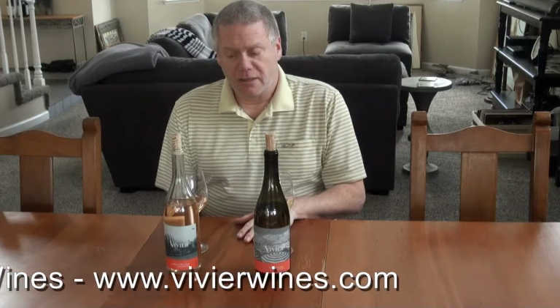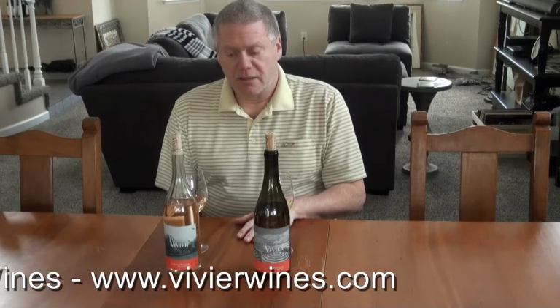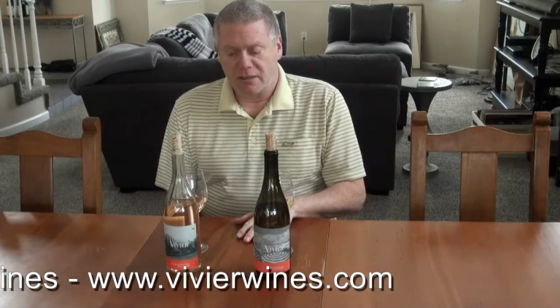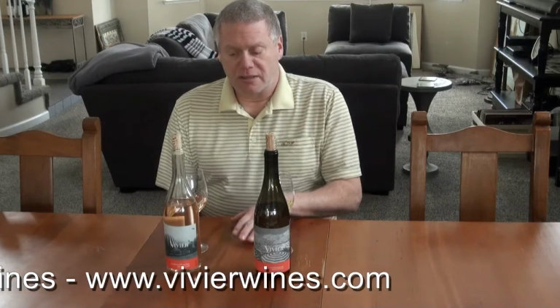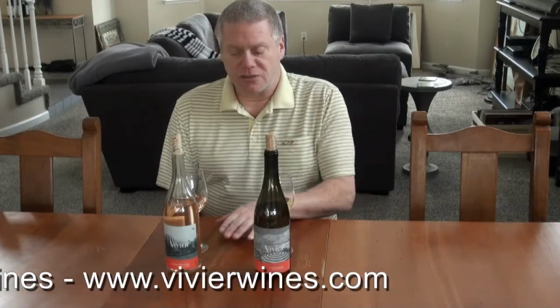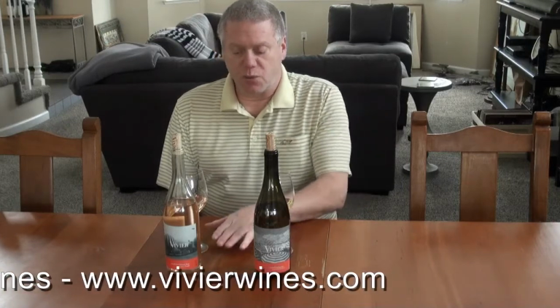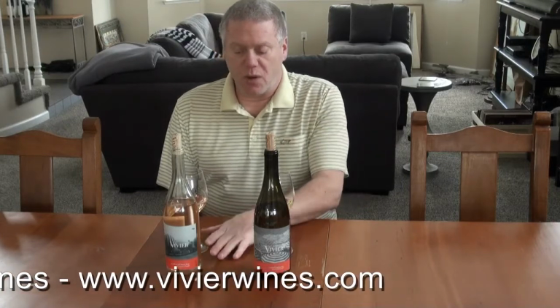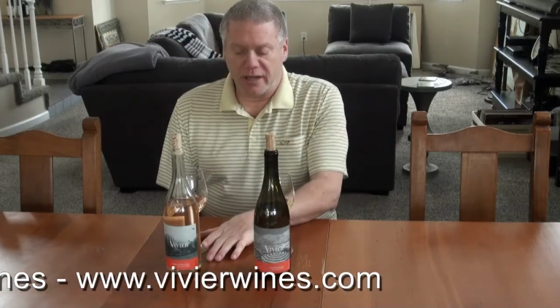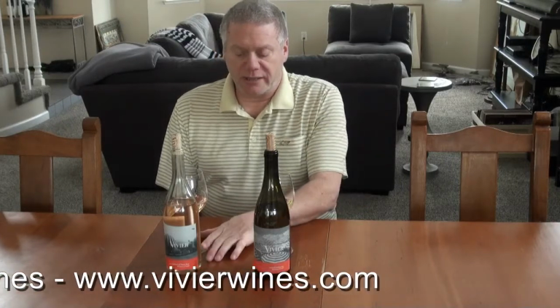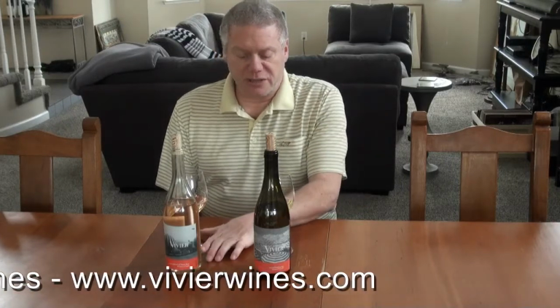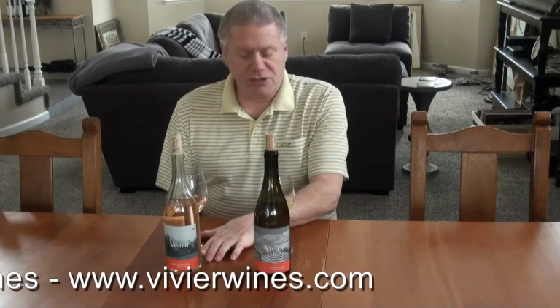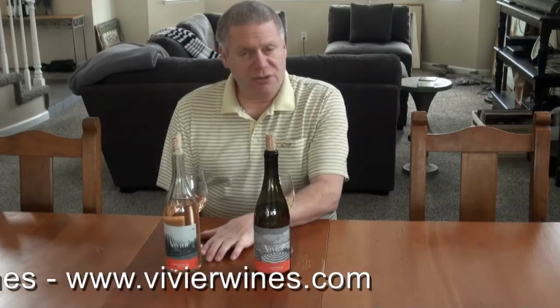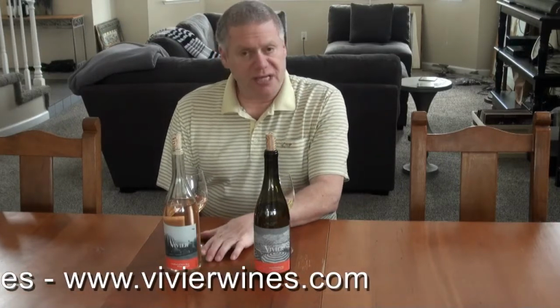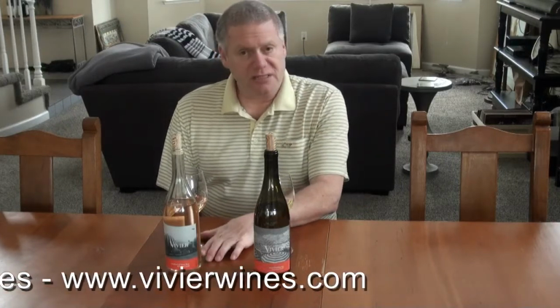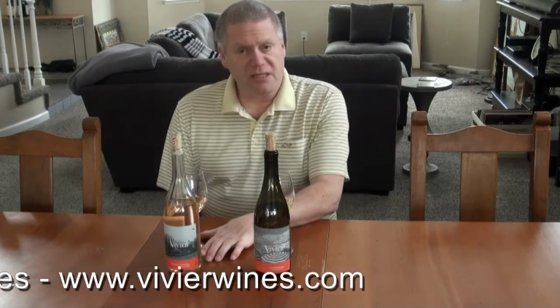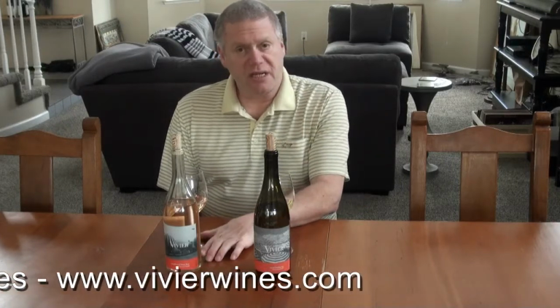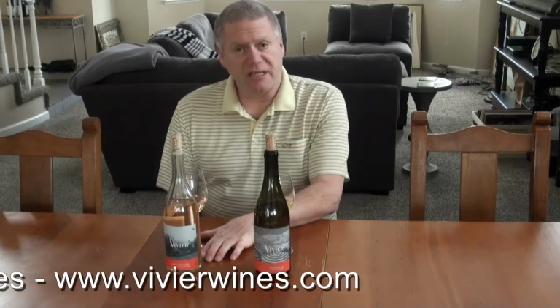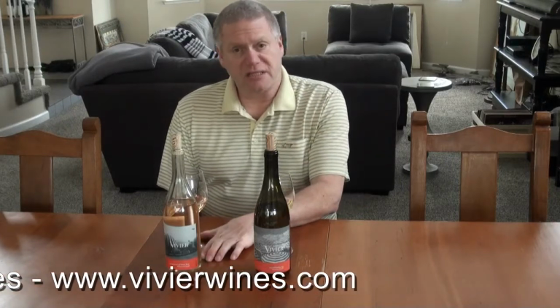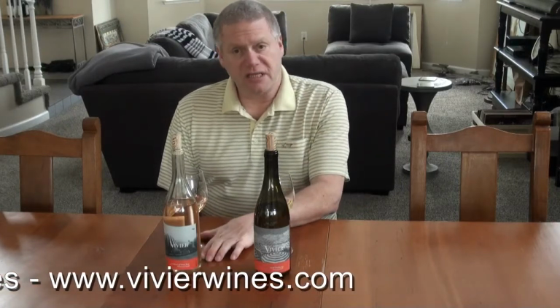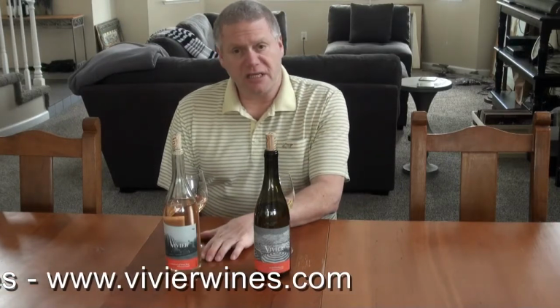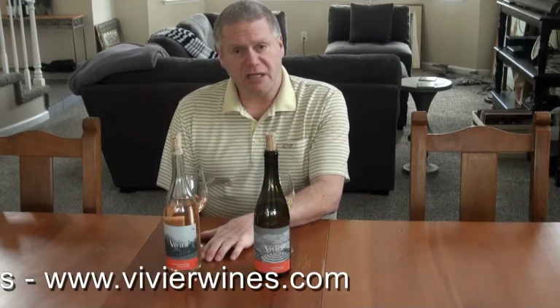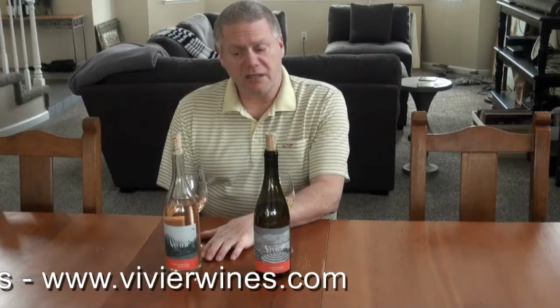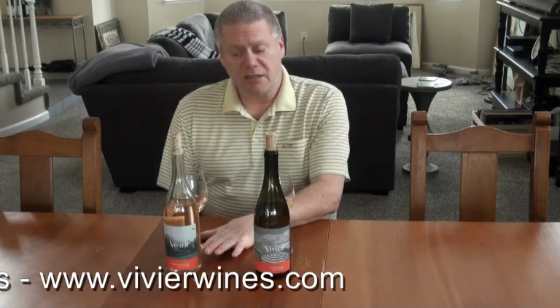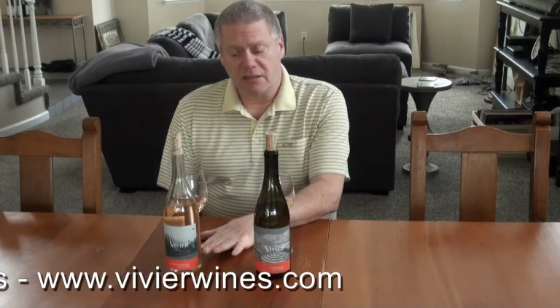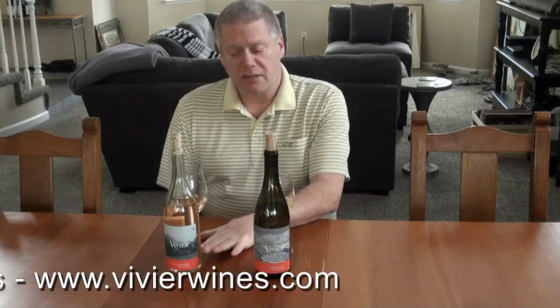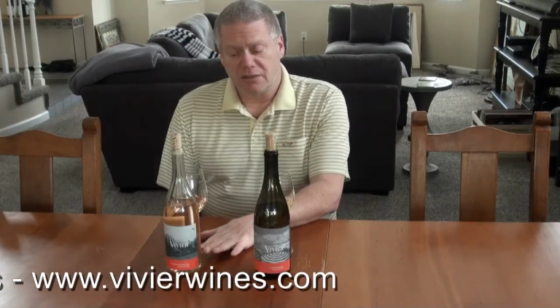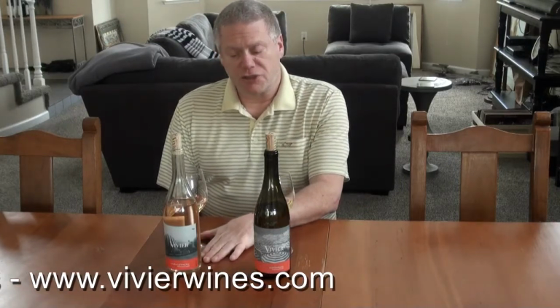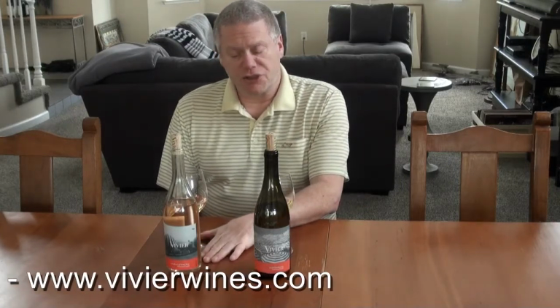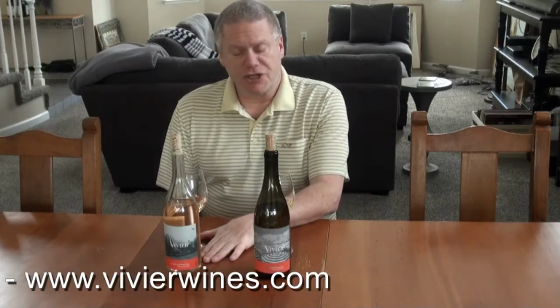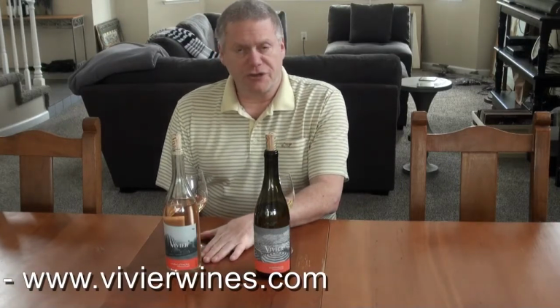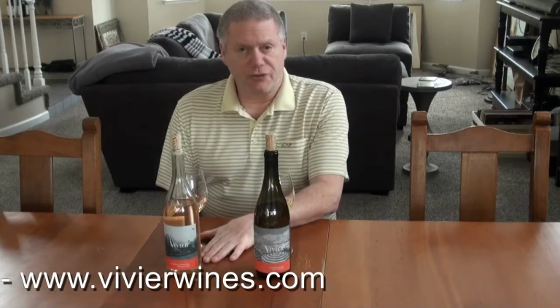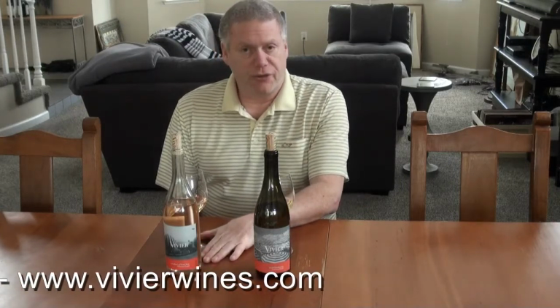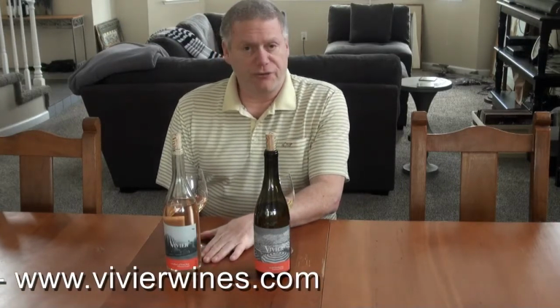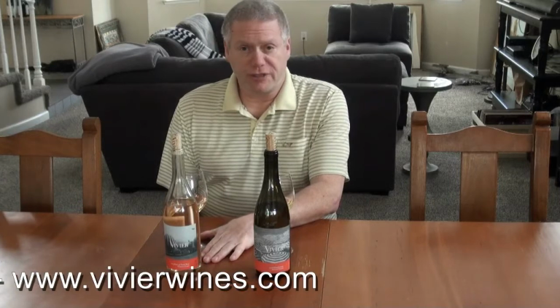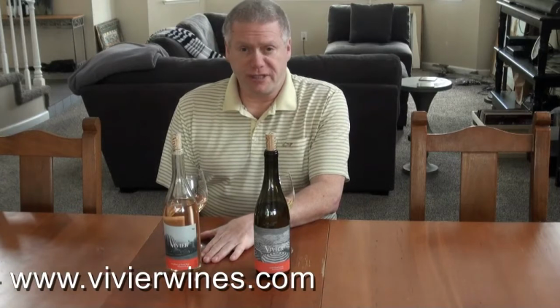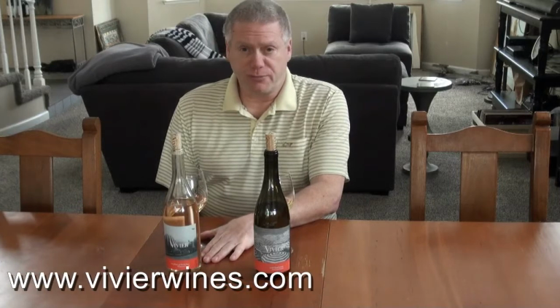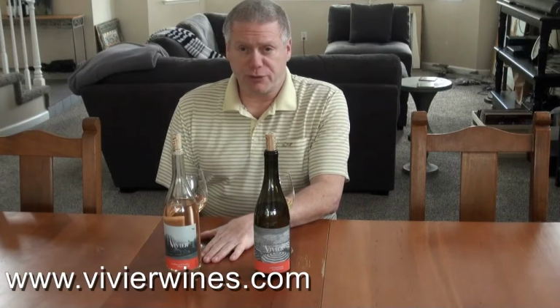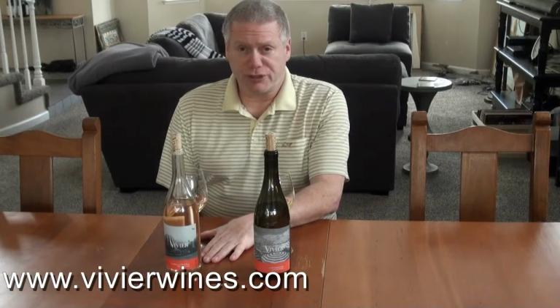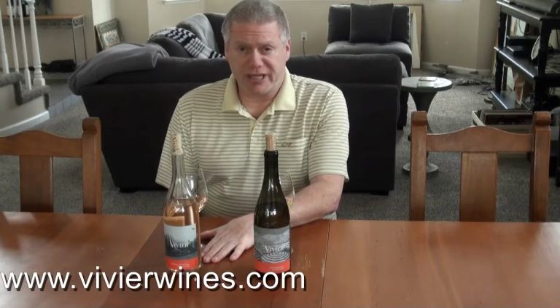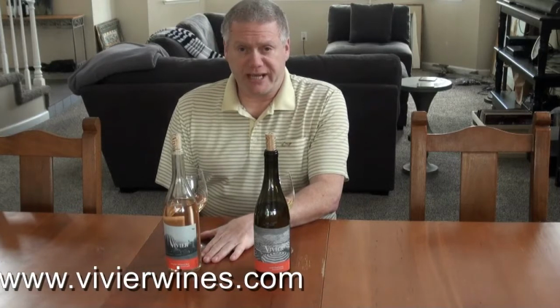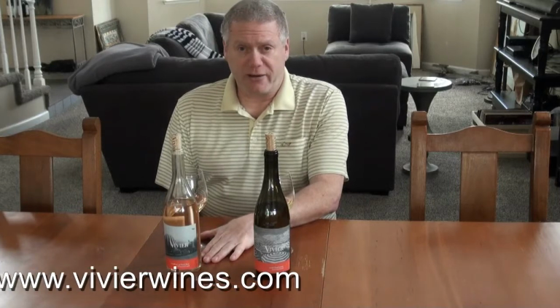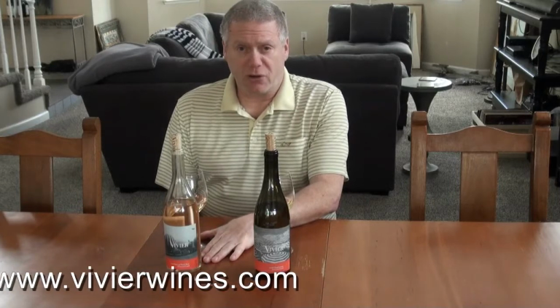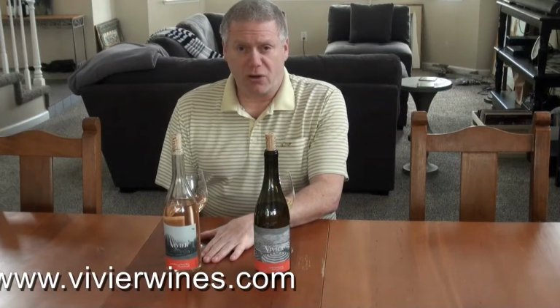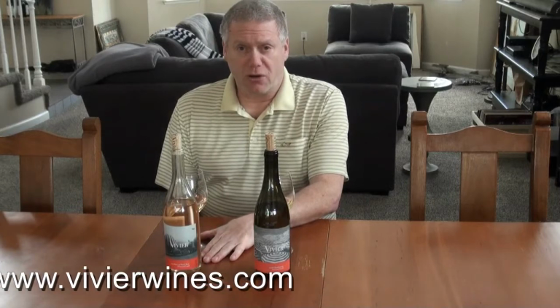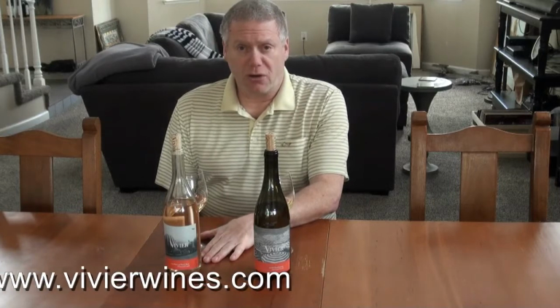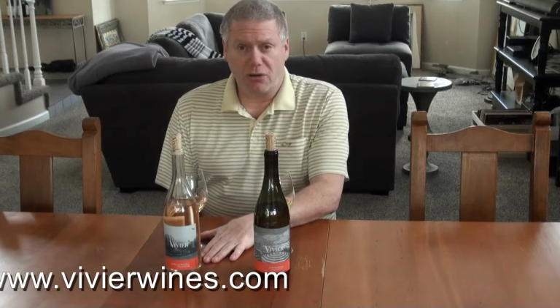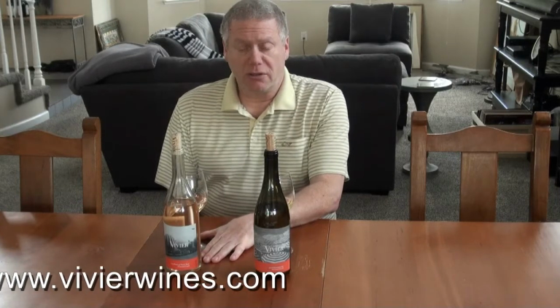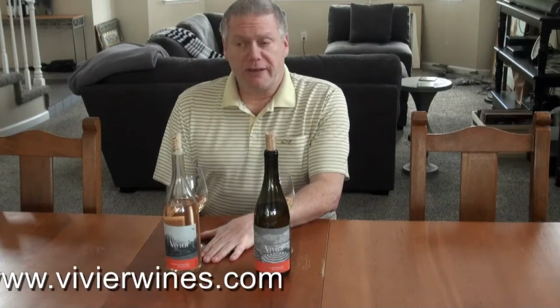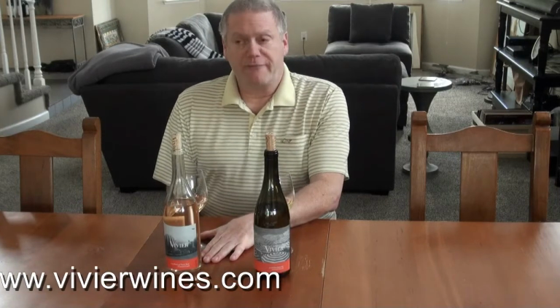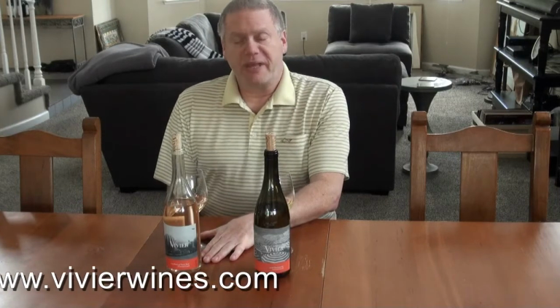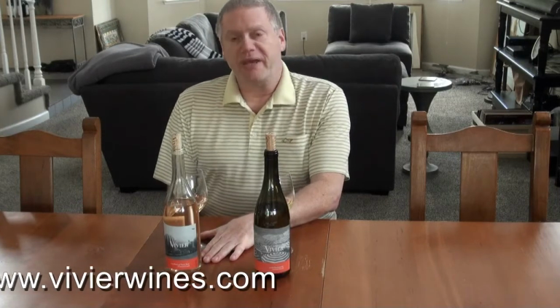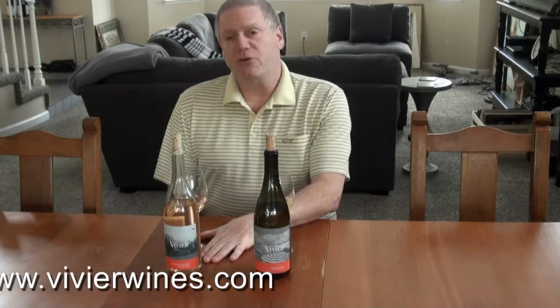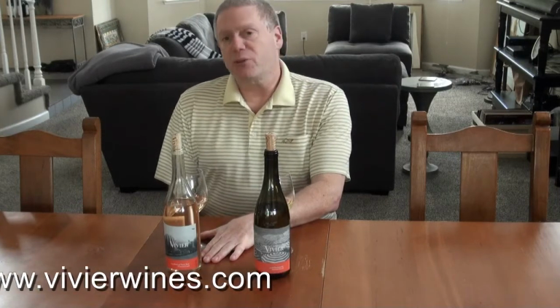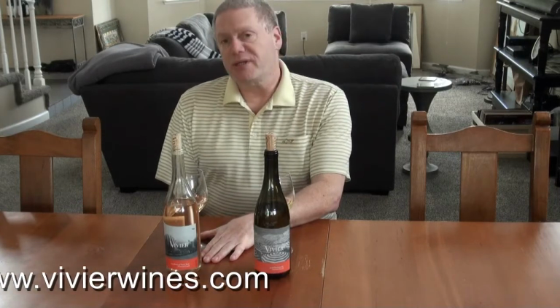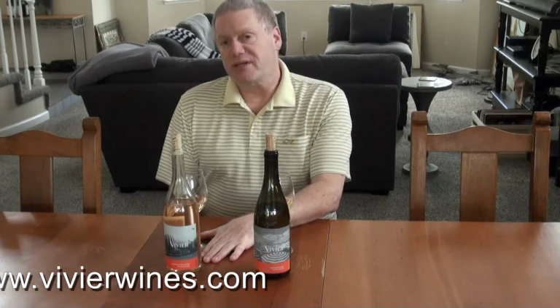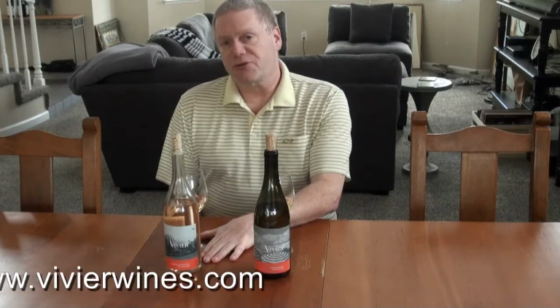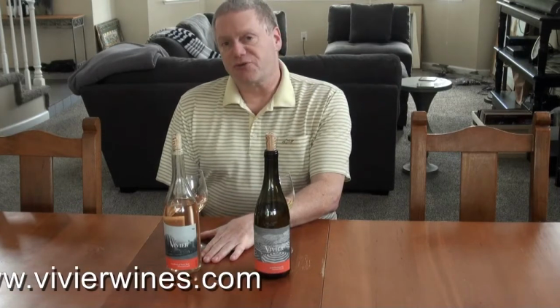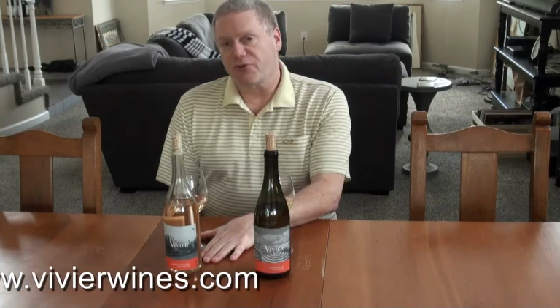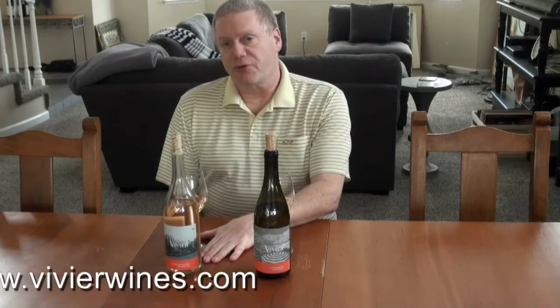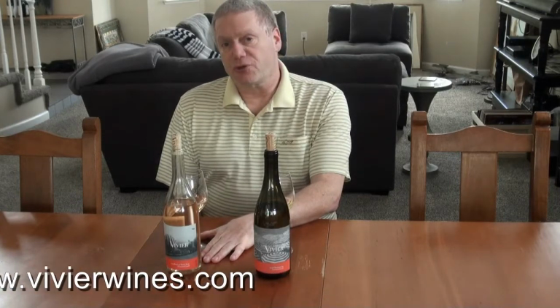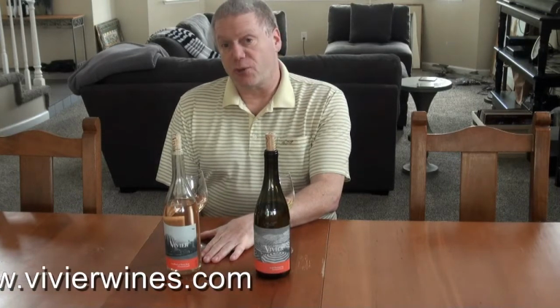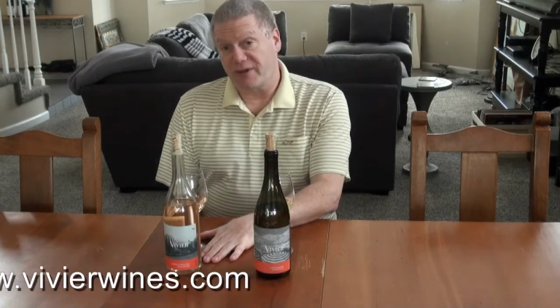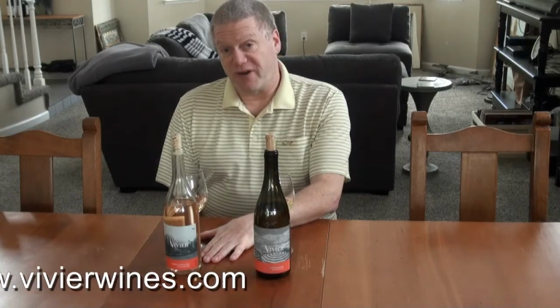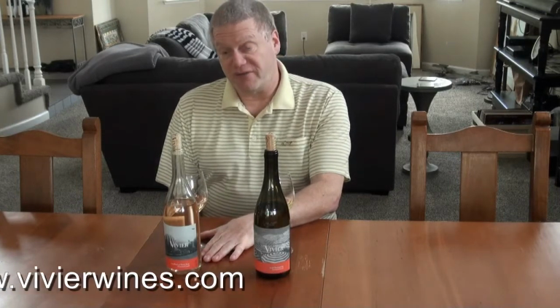This wine is a 2019, just under 13% alcohol, and retails for $25.